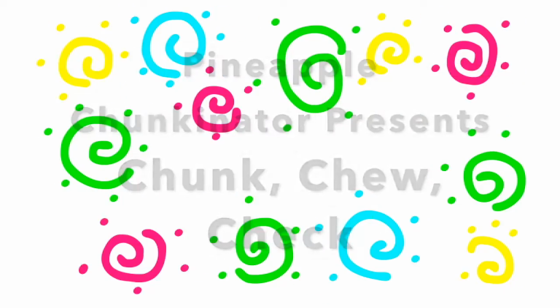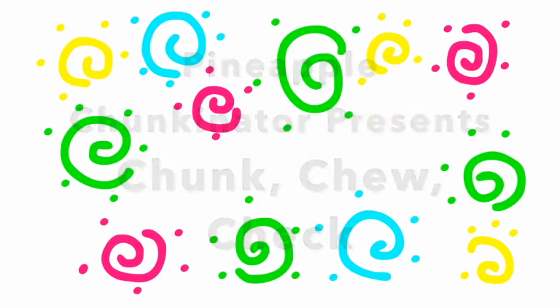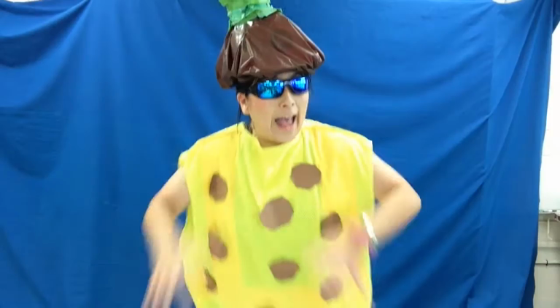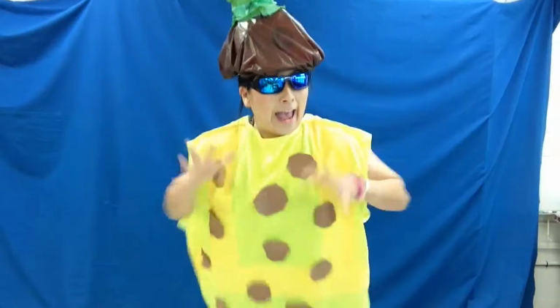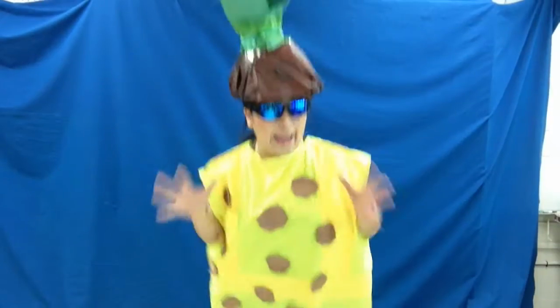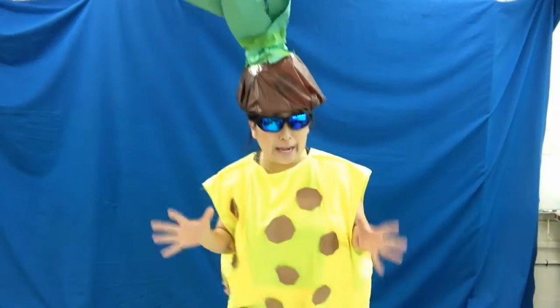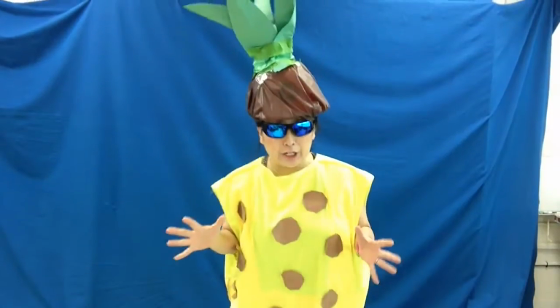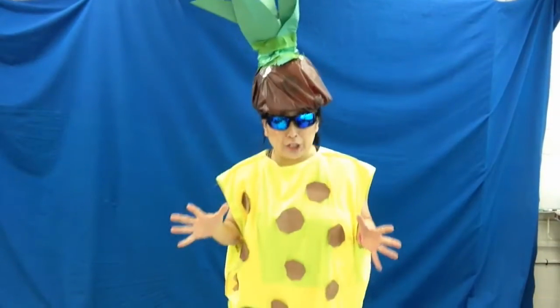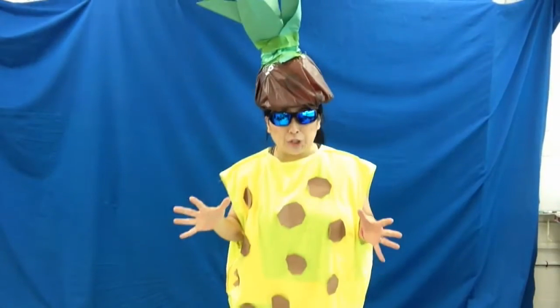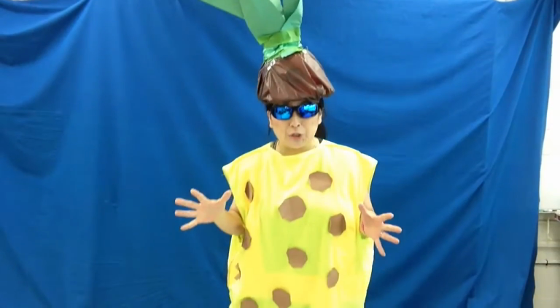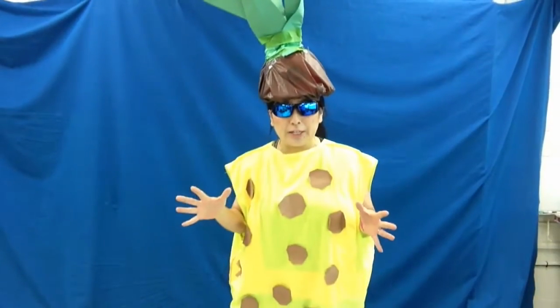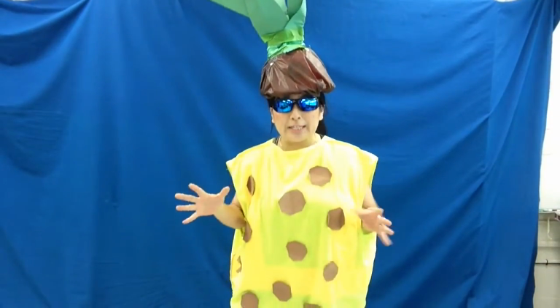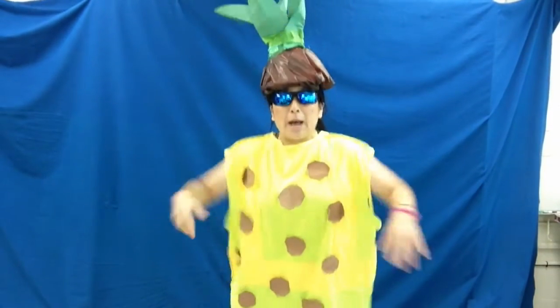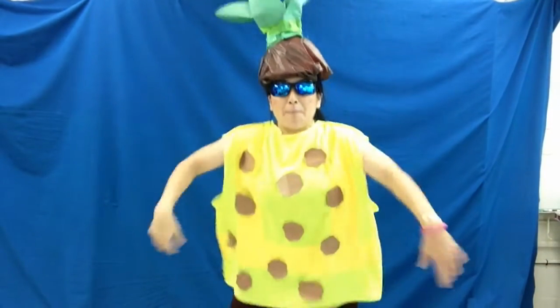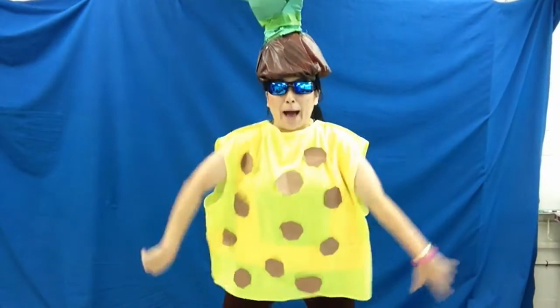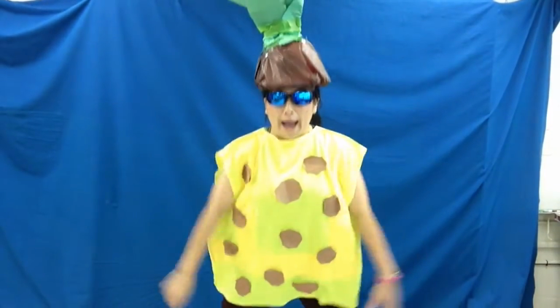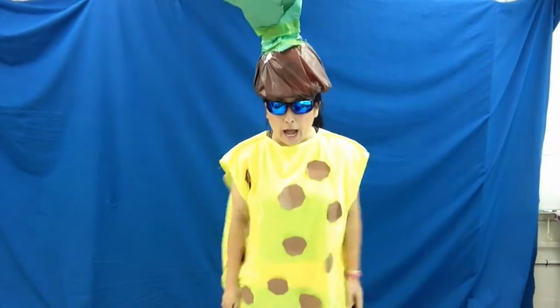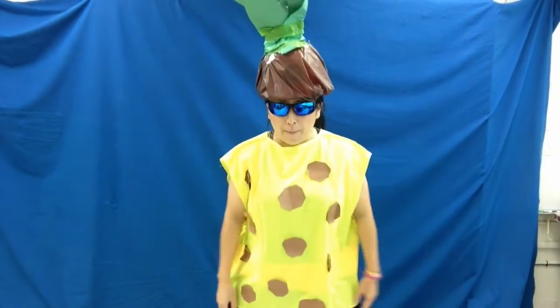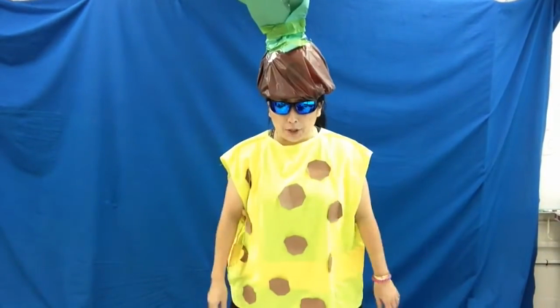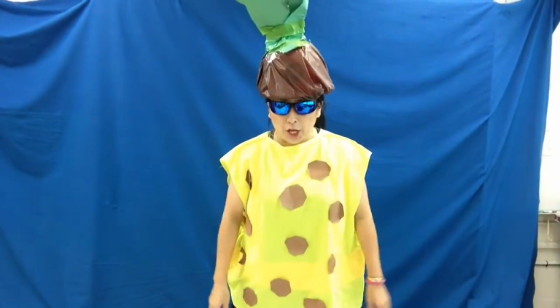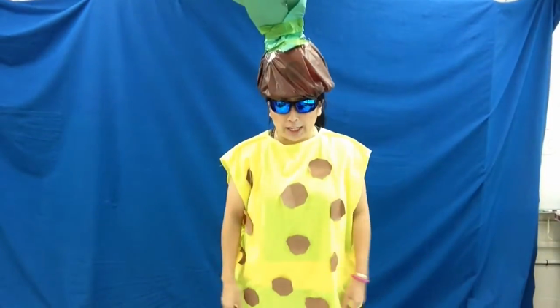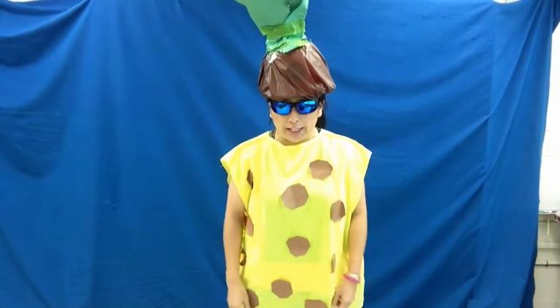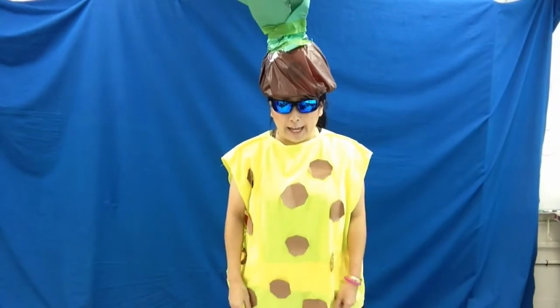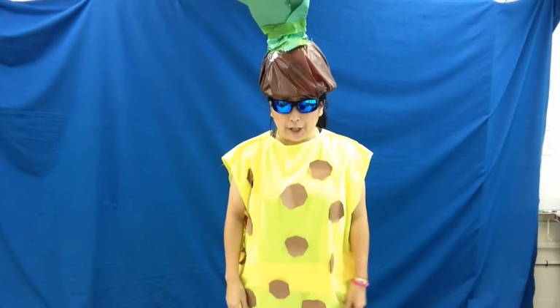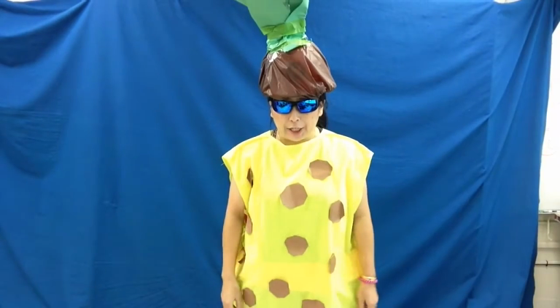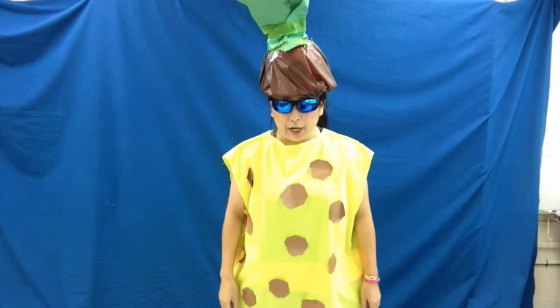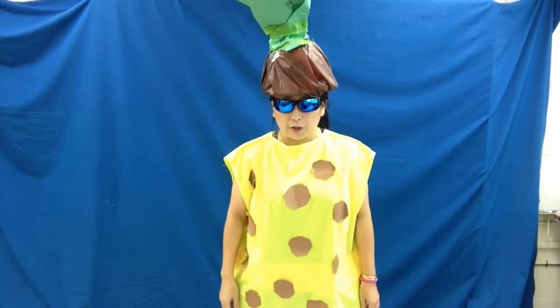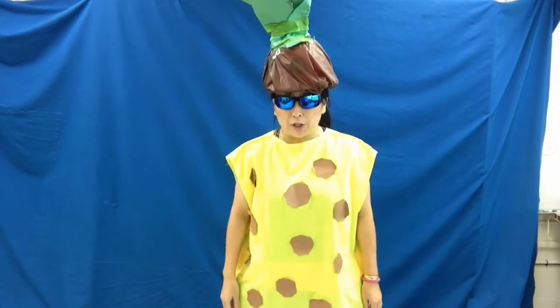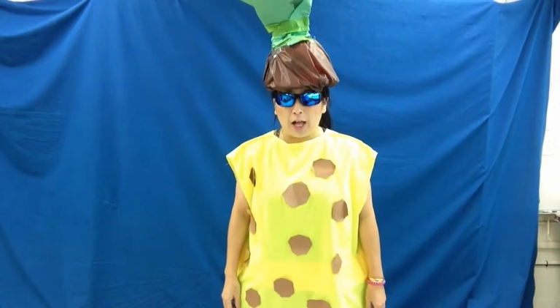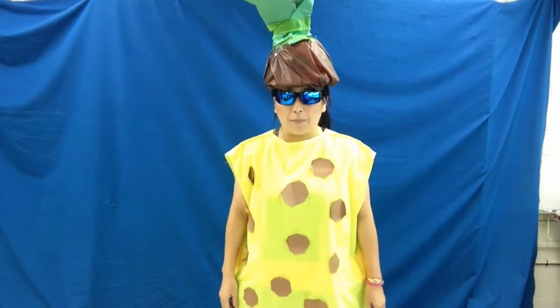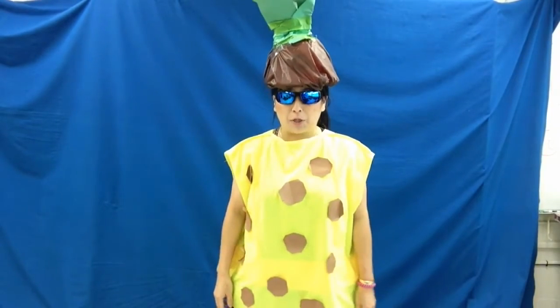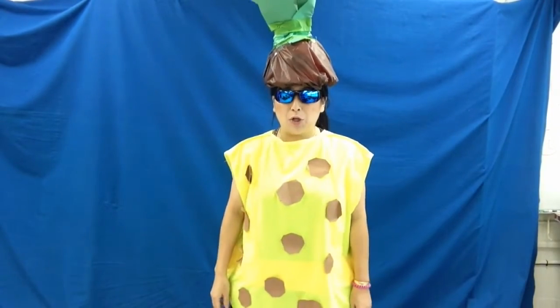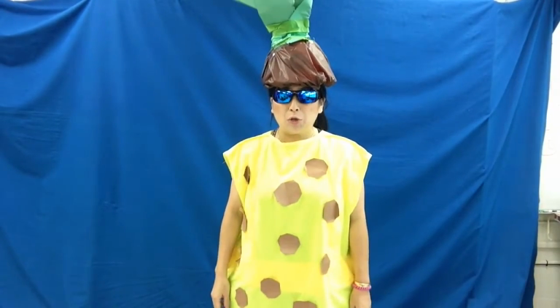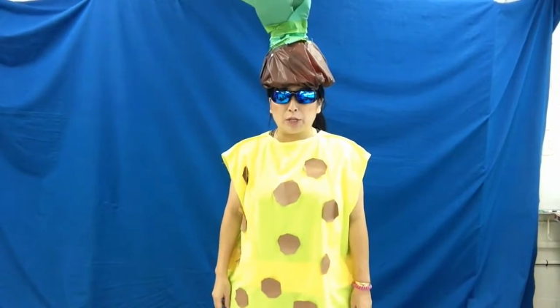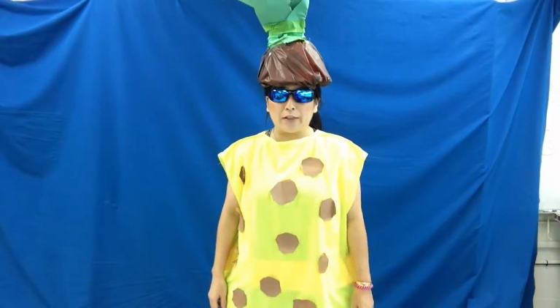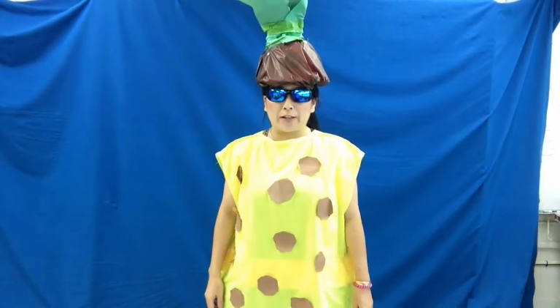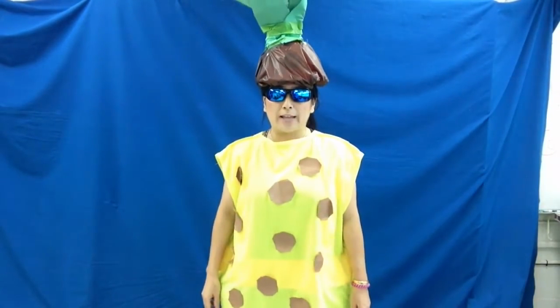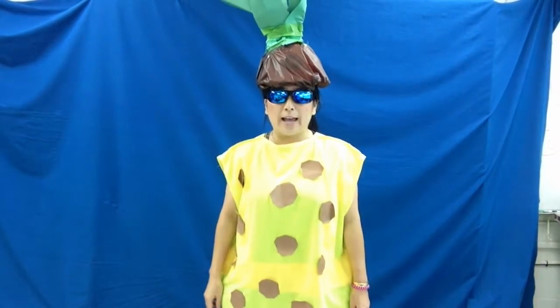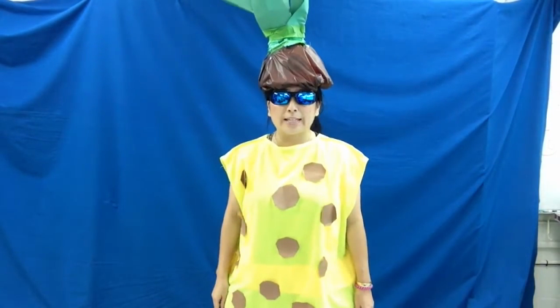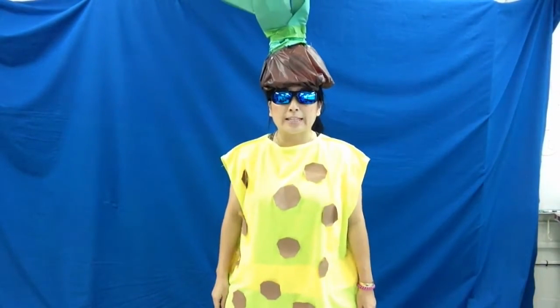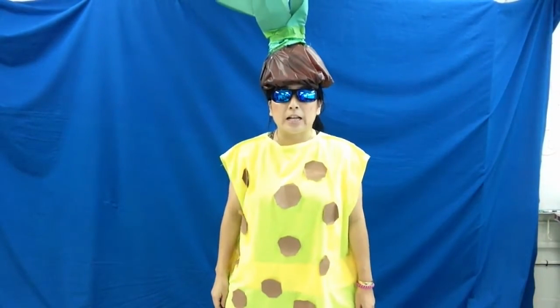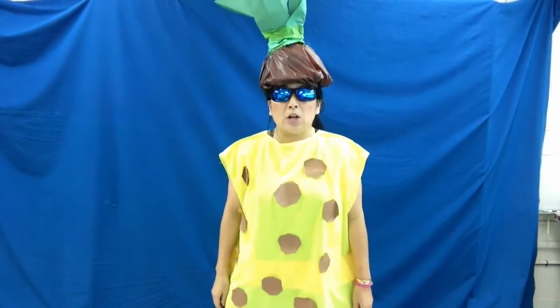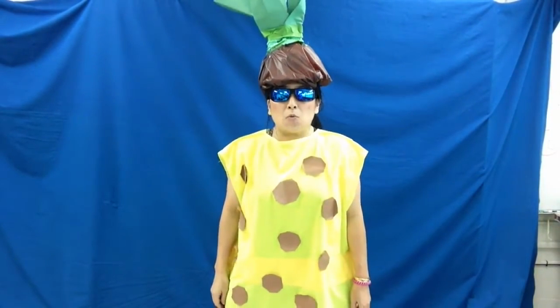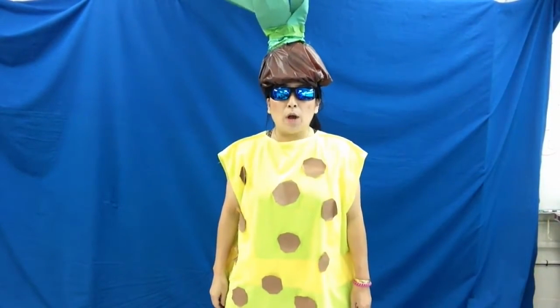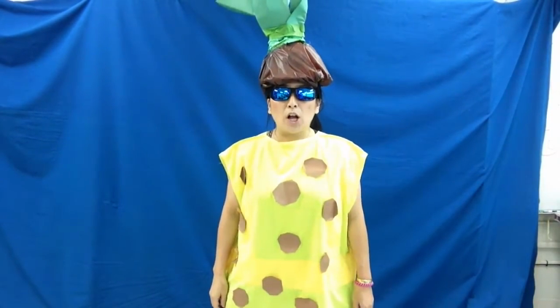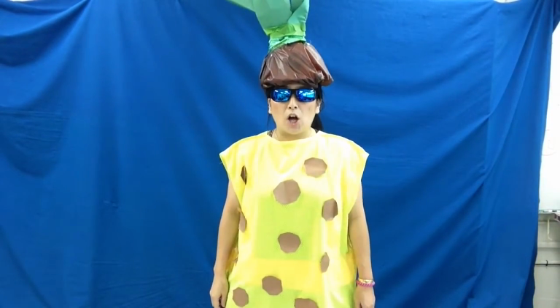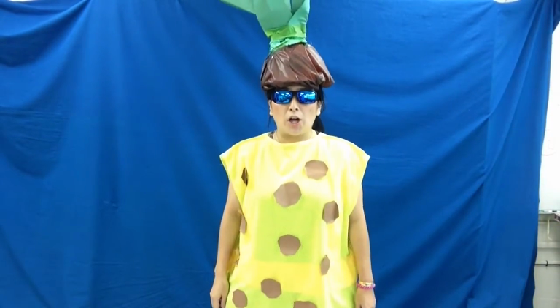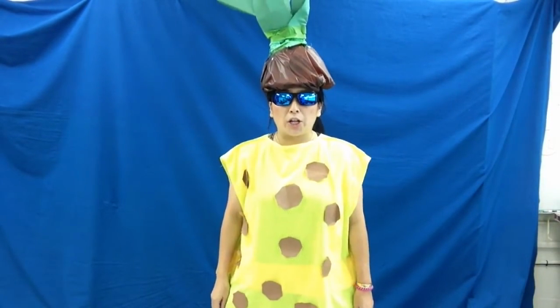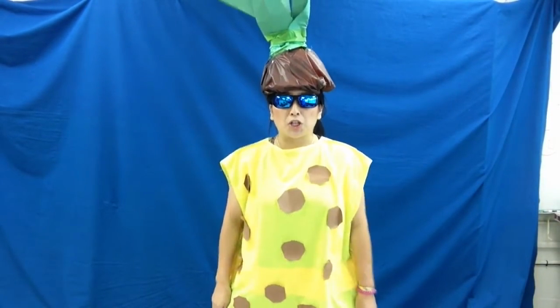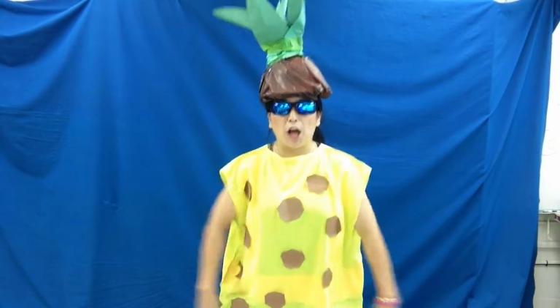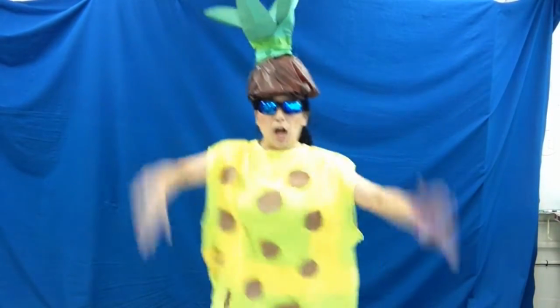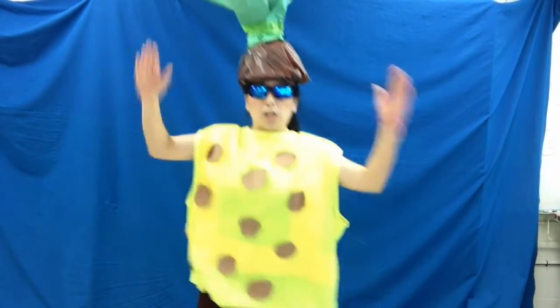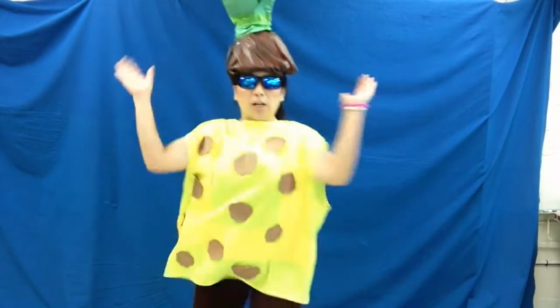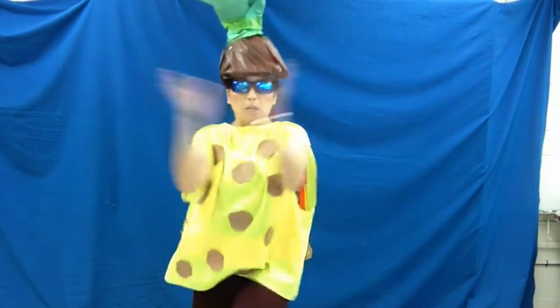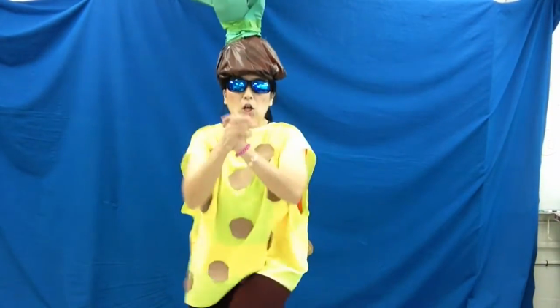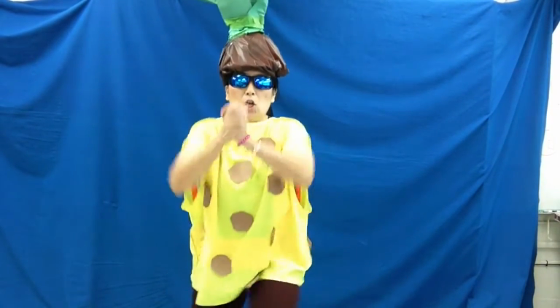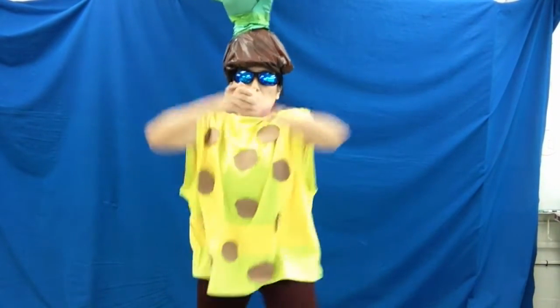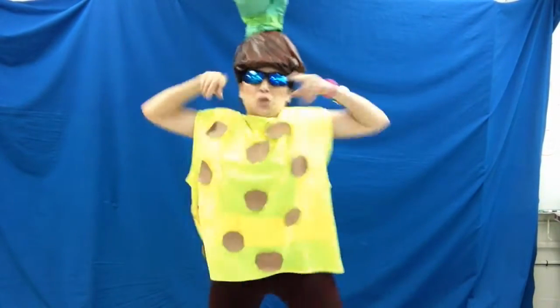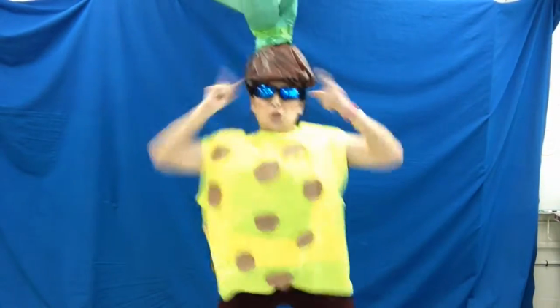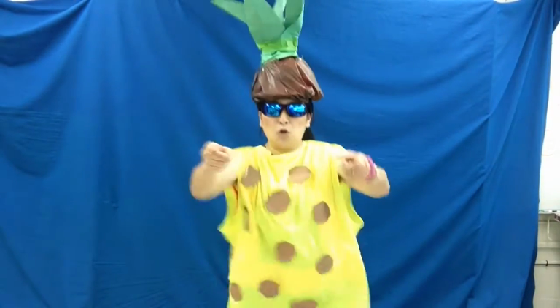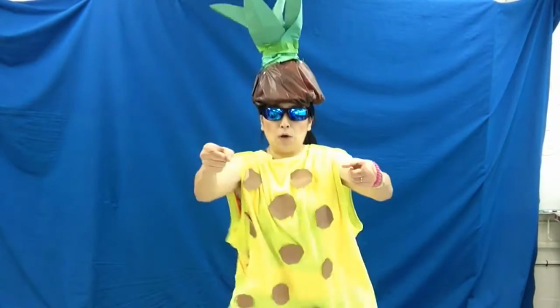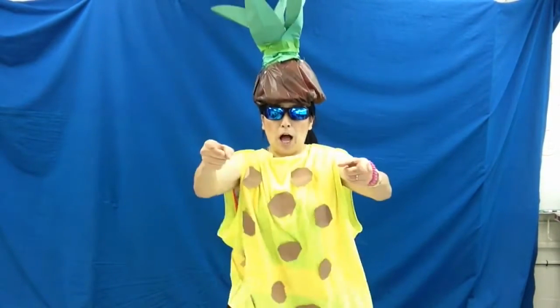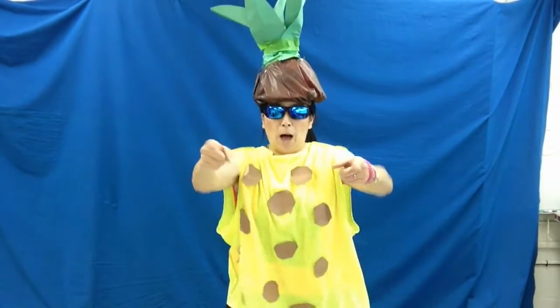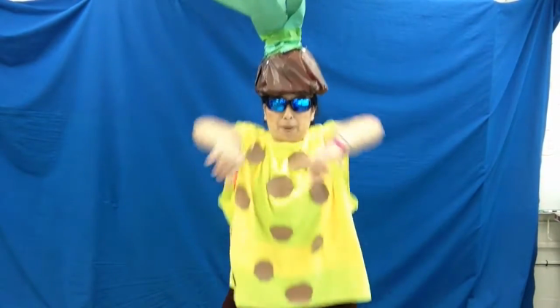Hey, students! Pineapple Chonkinator here to help you tackle the test. We're gonna chunk you up.